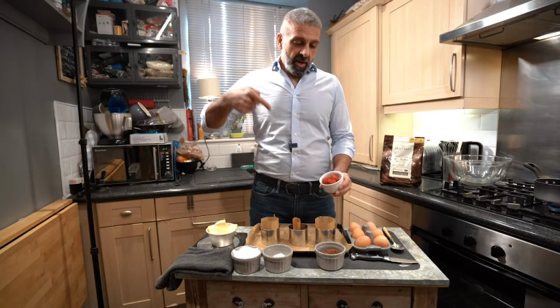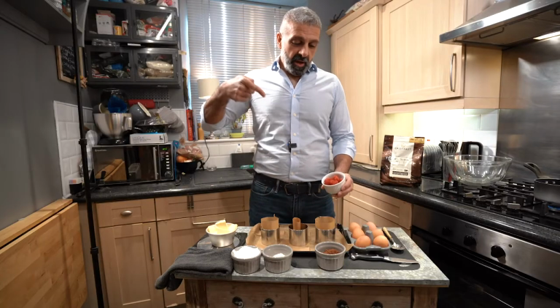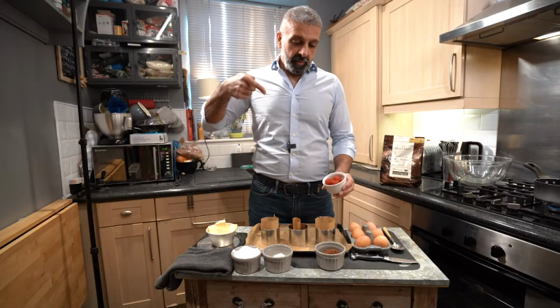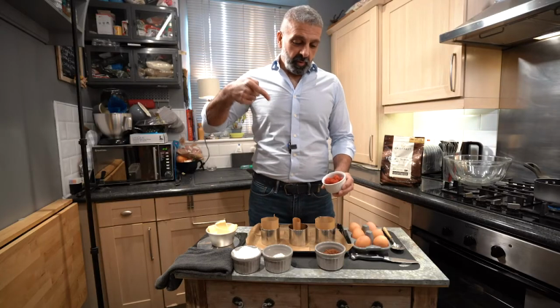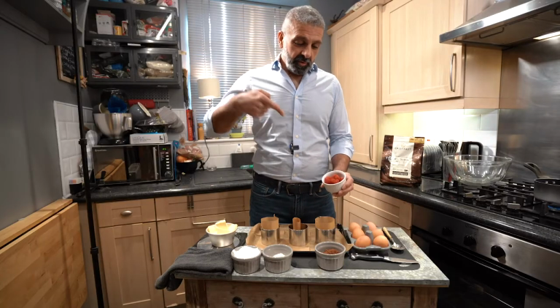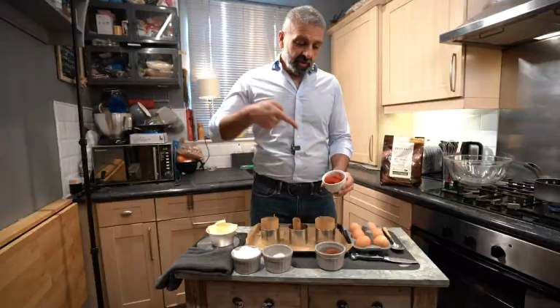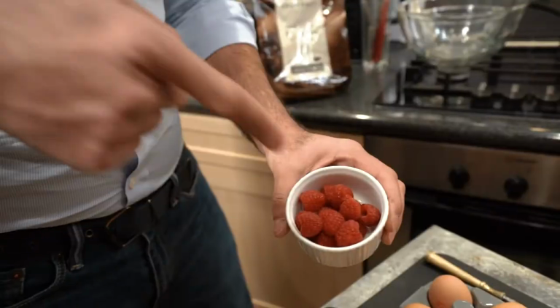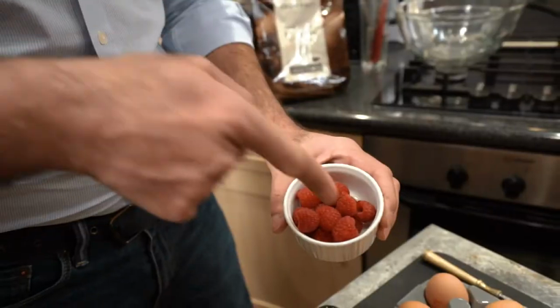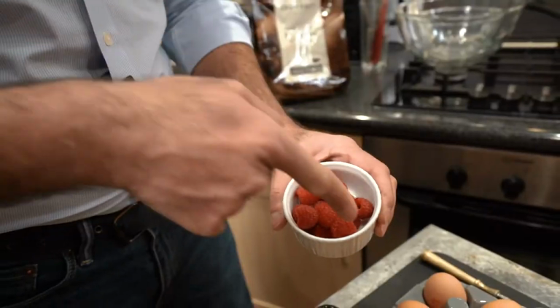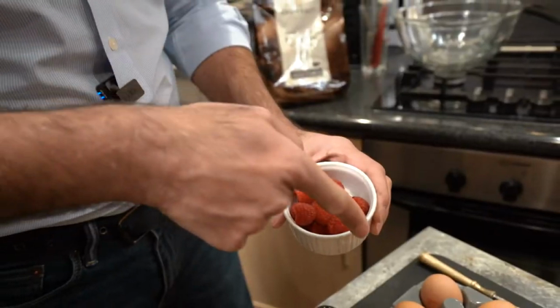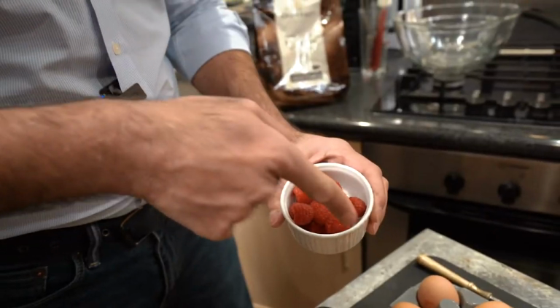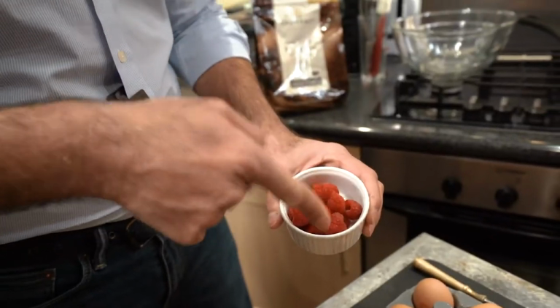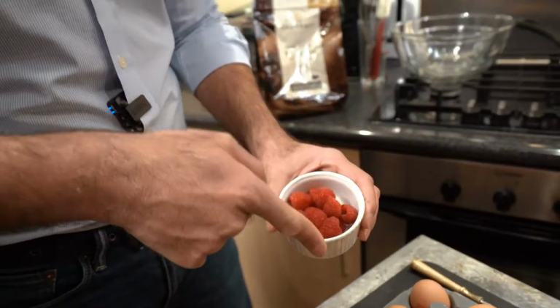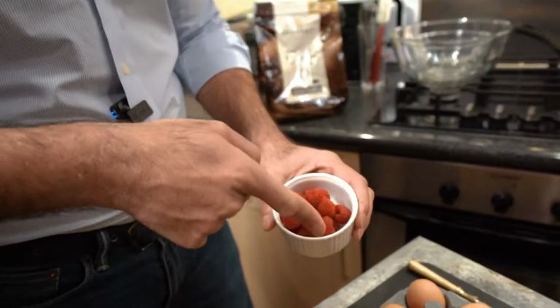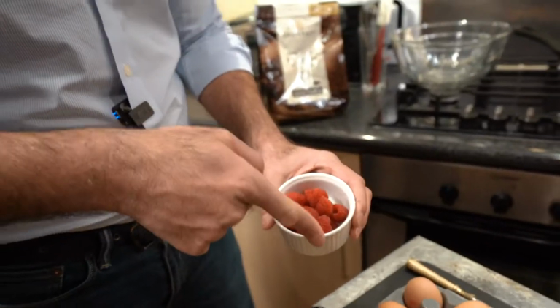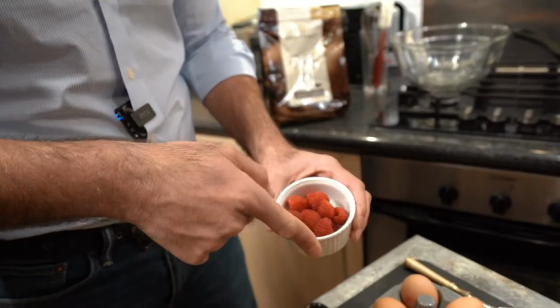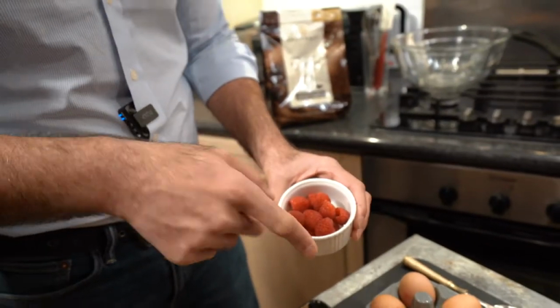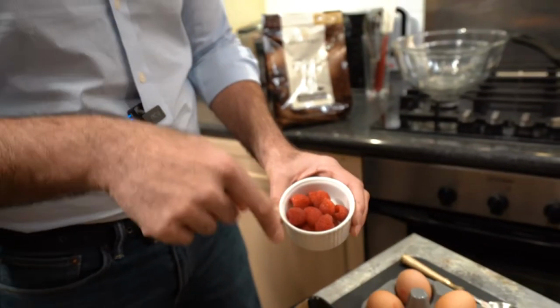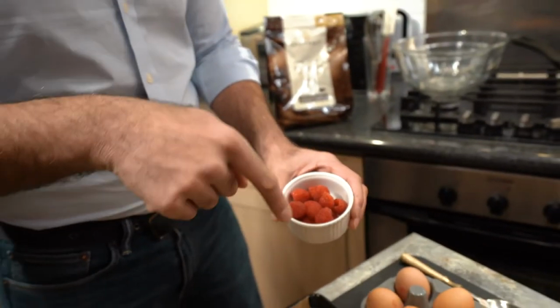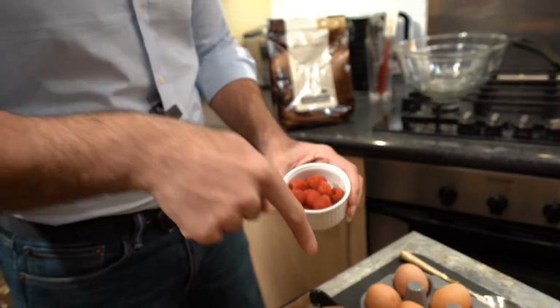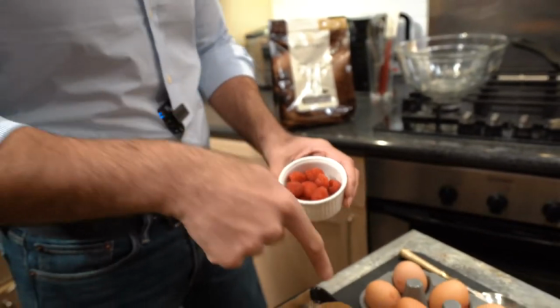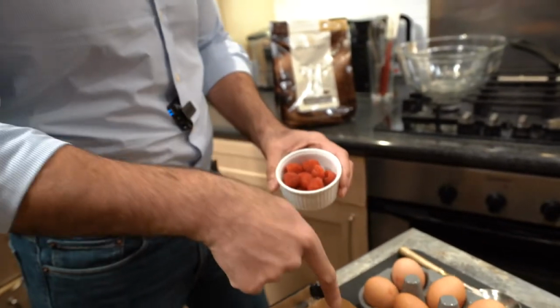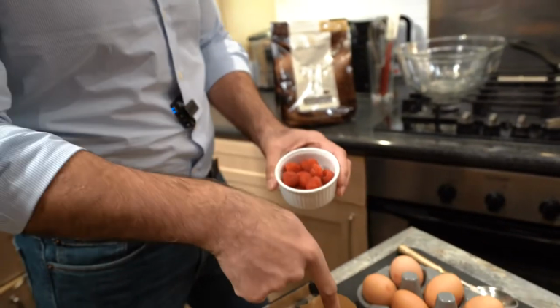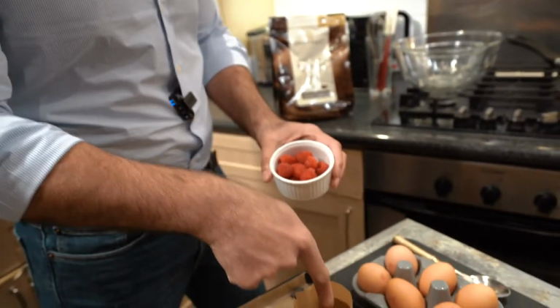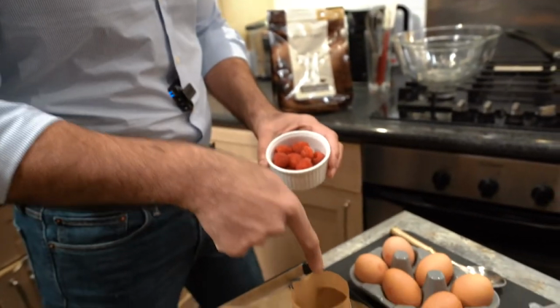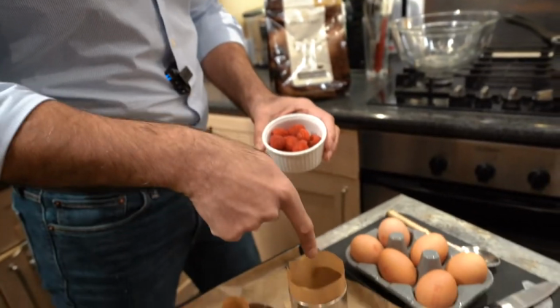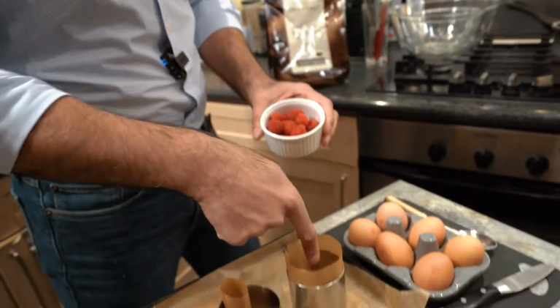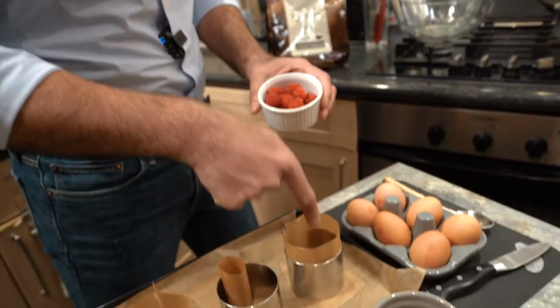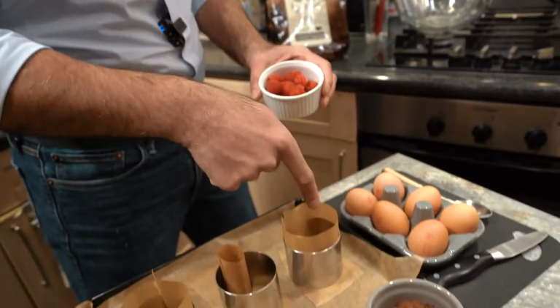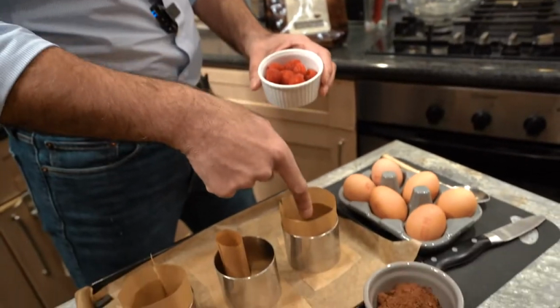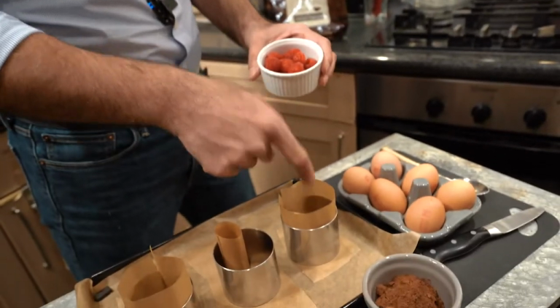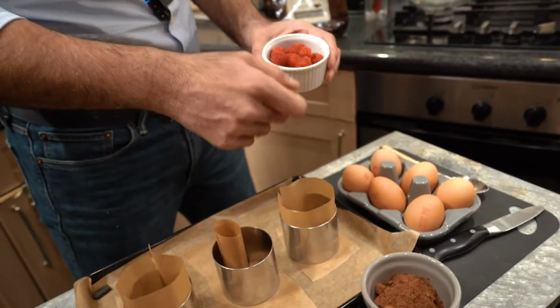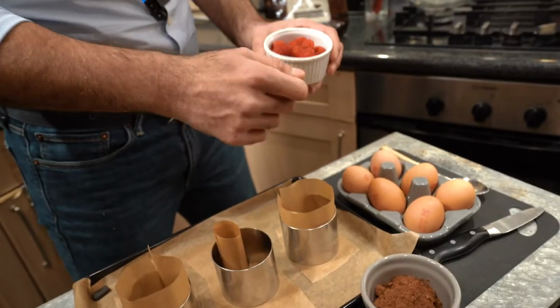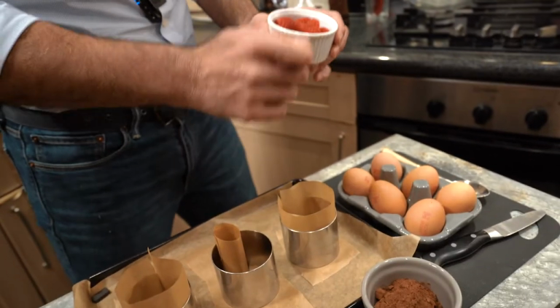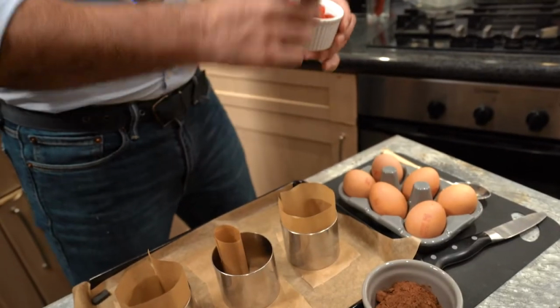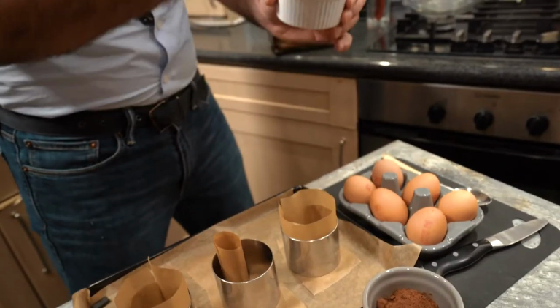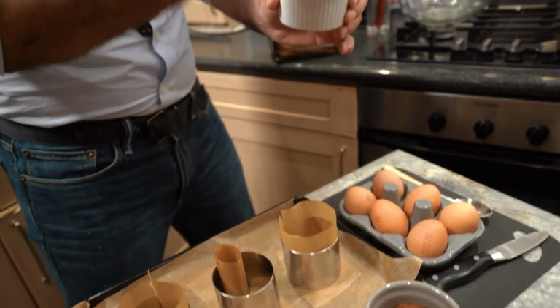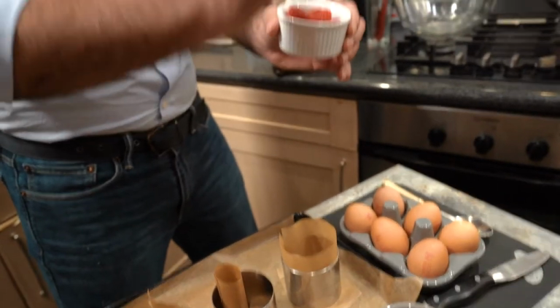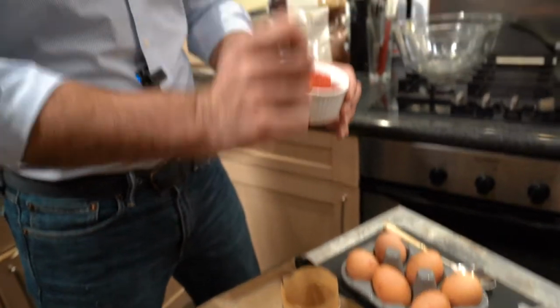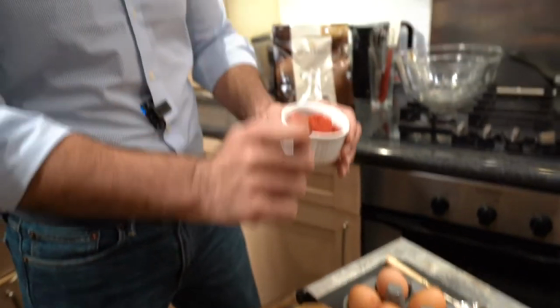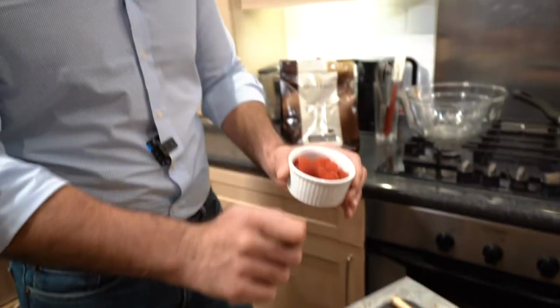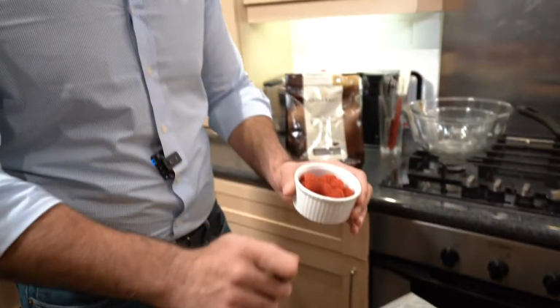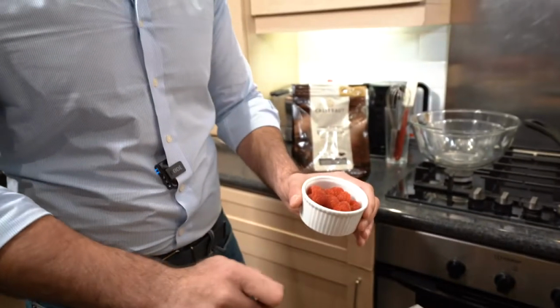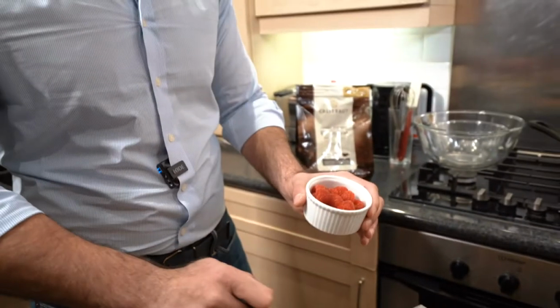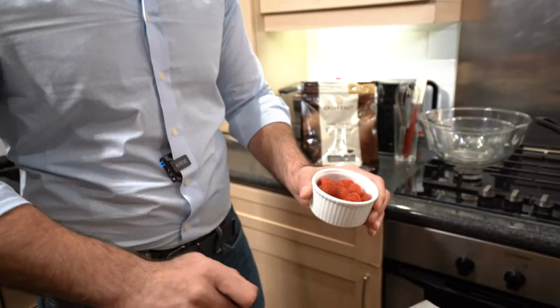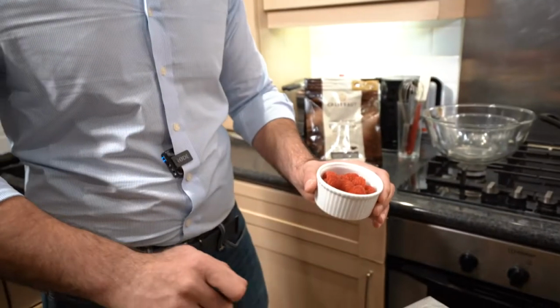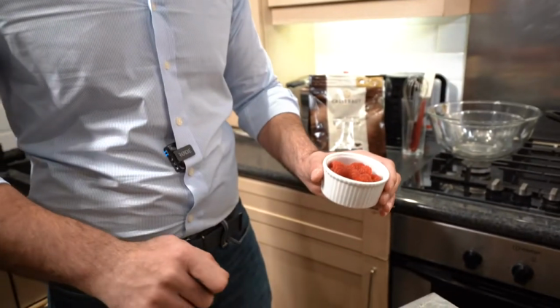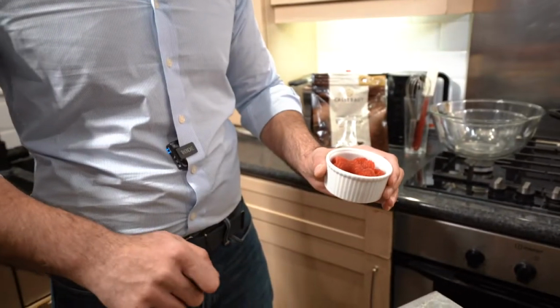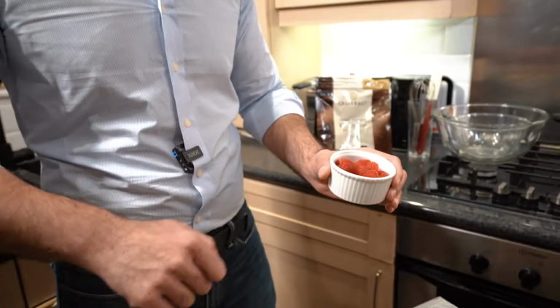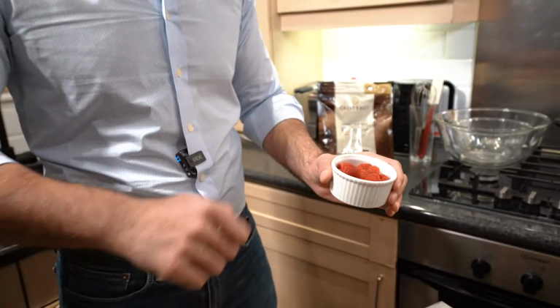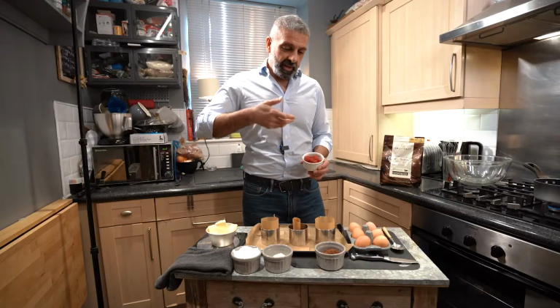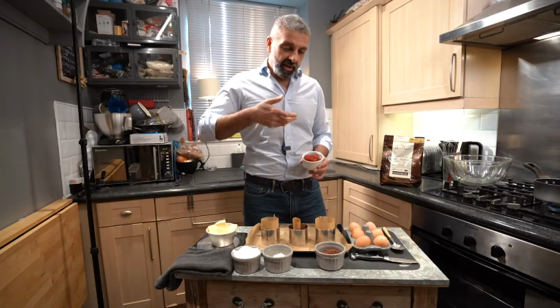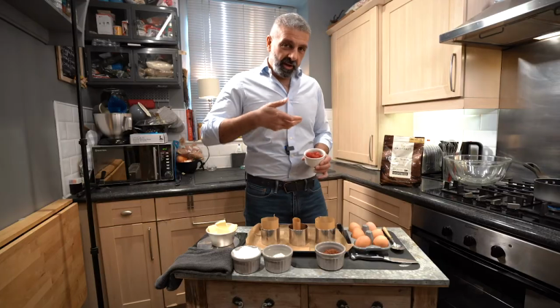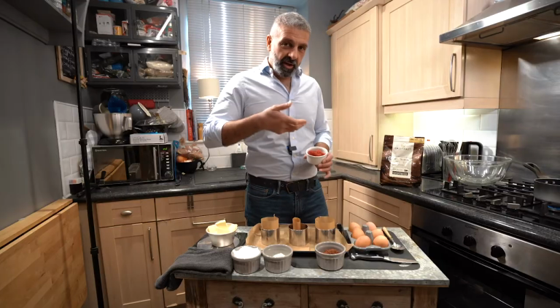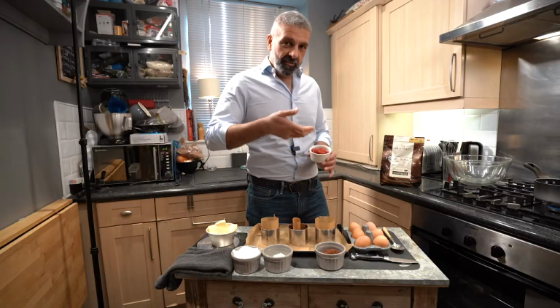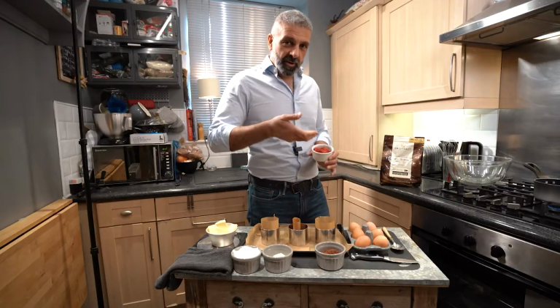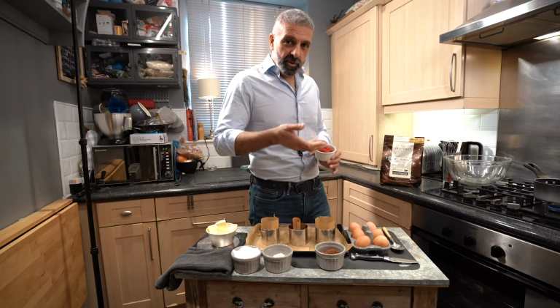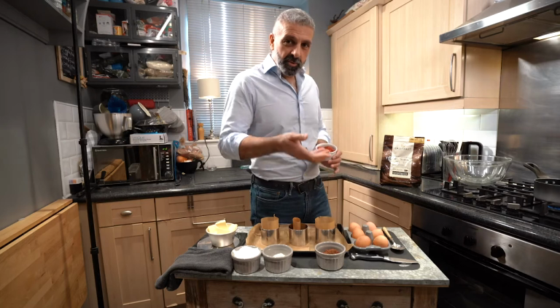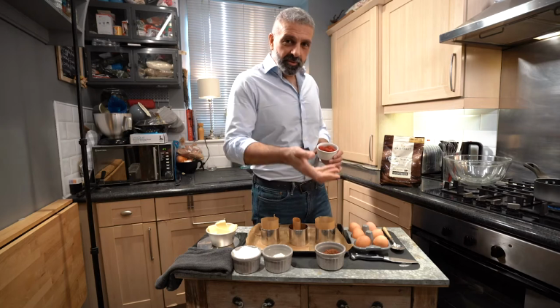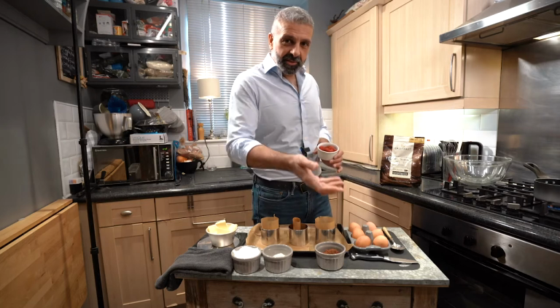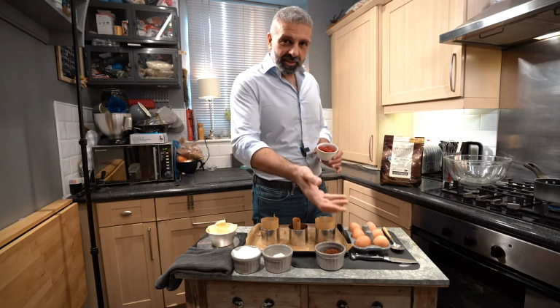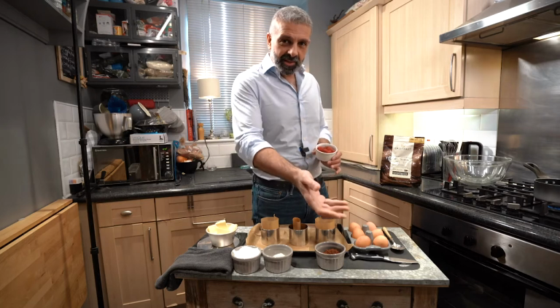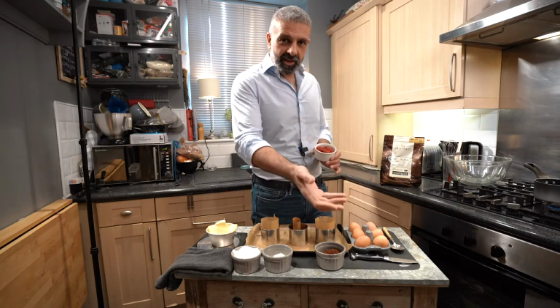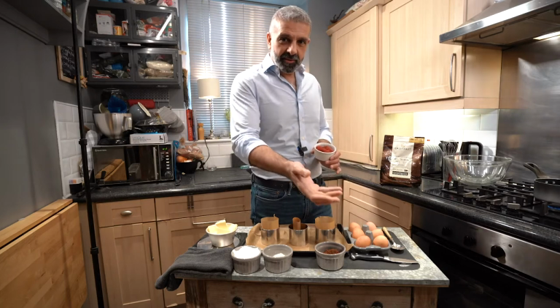I'm going to insert these raspberries into the chocolate fondant, so when you cut the chocolate fondant, that lava oozes out.